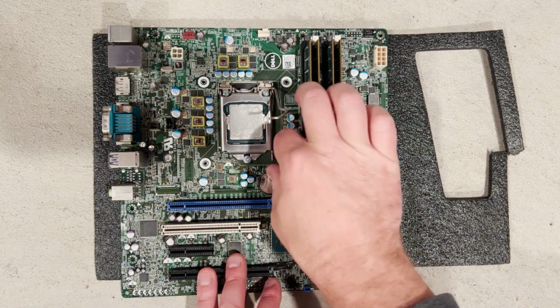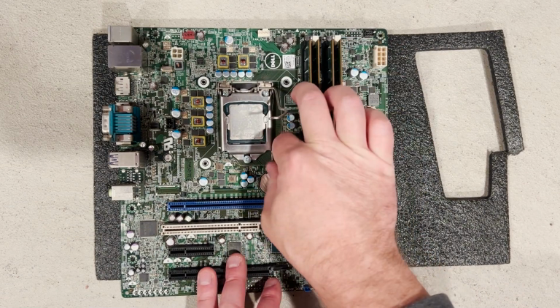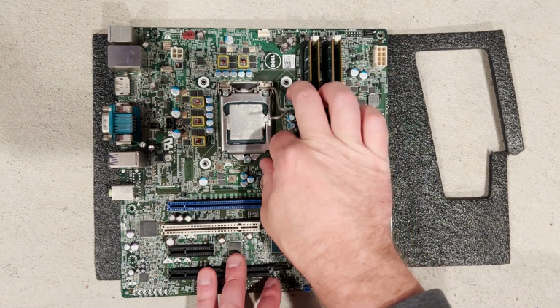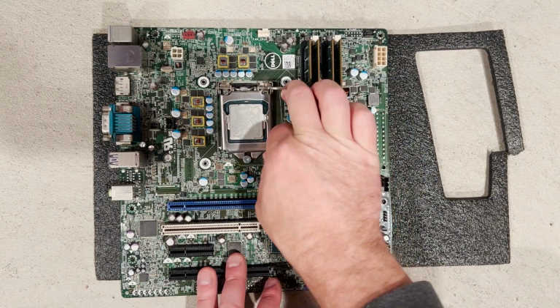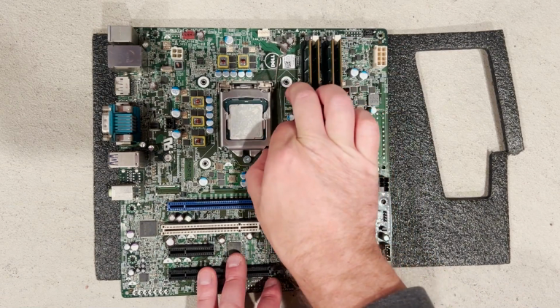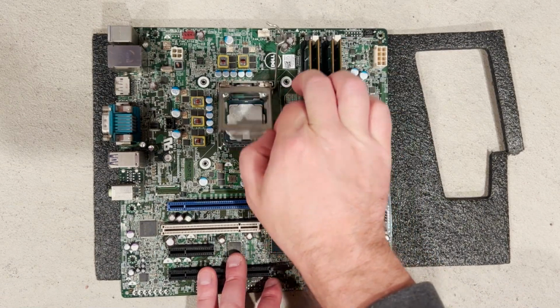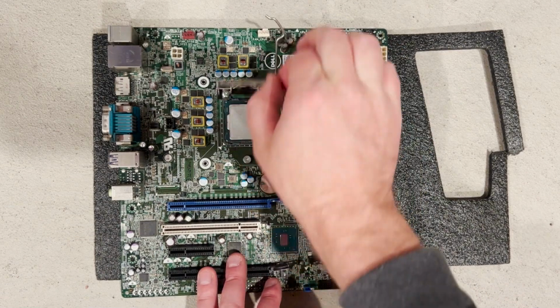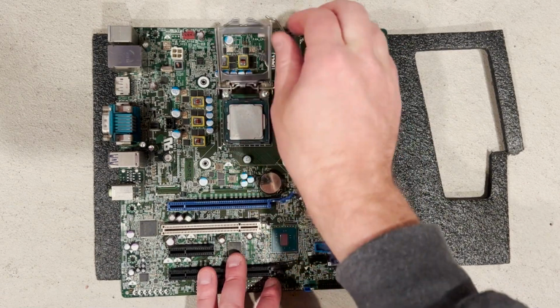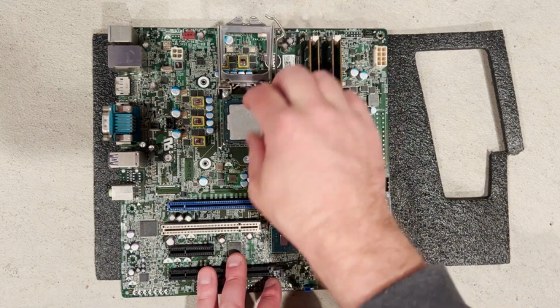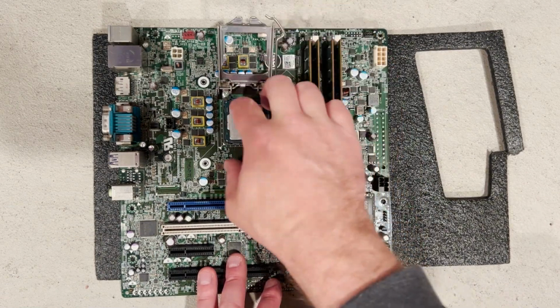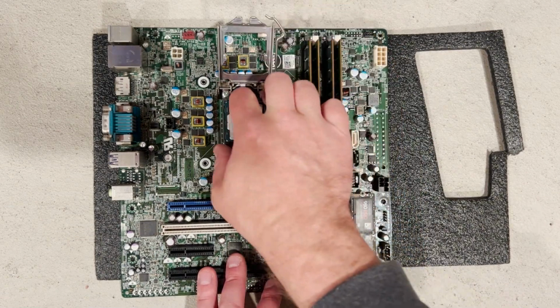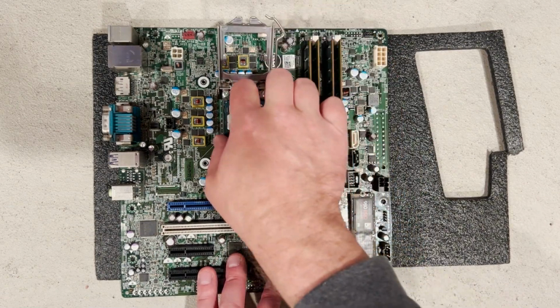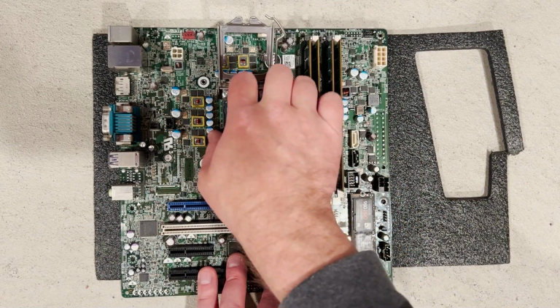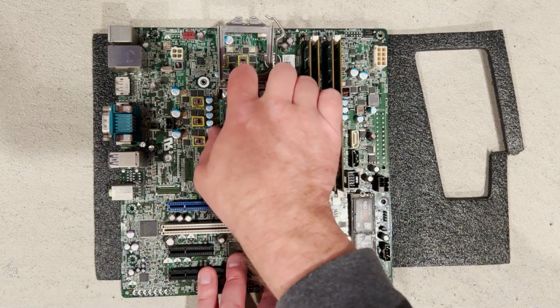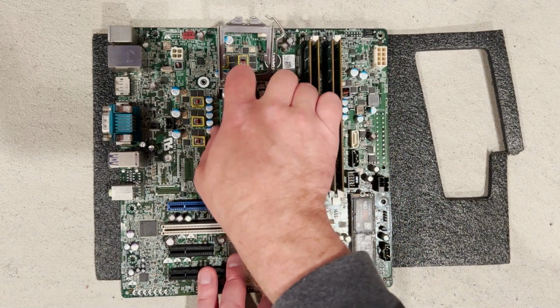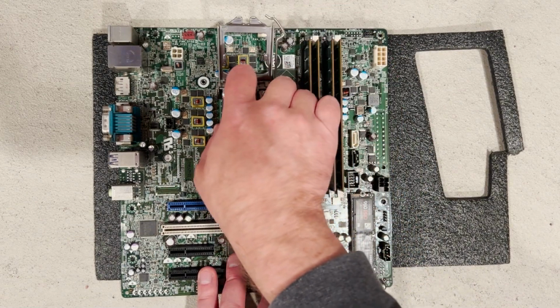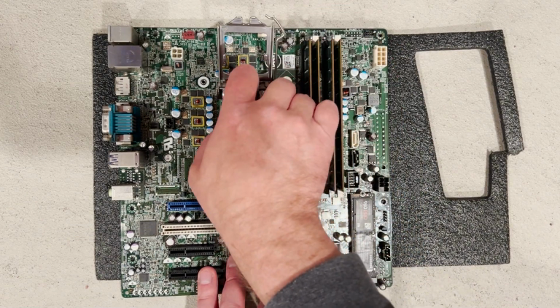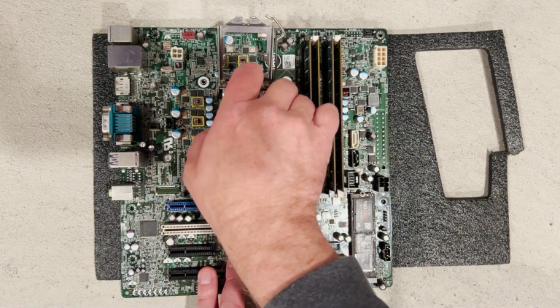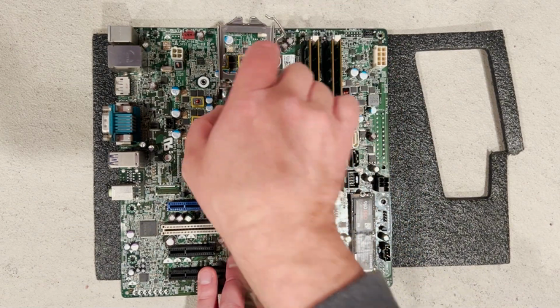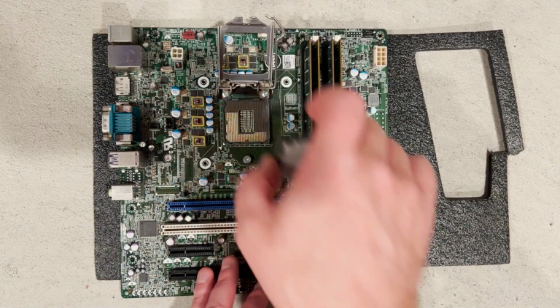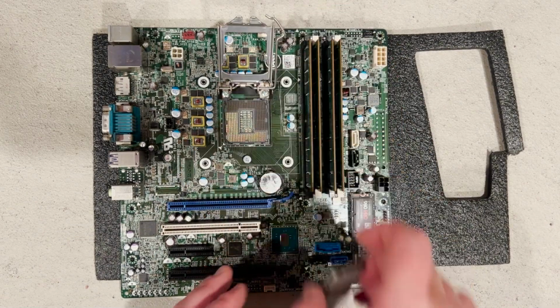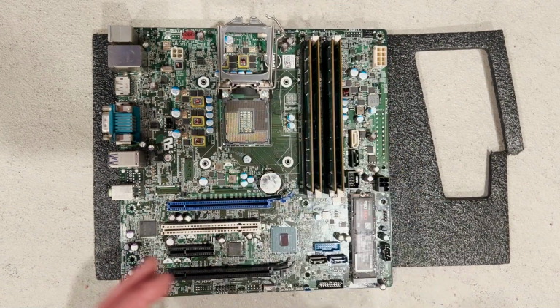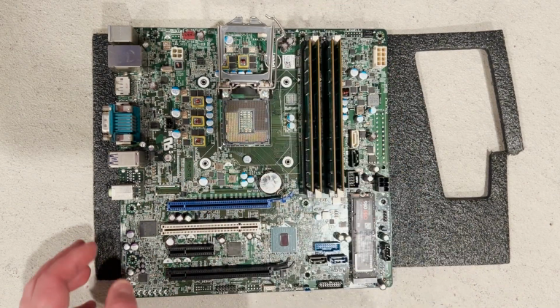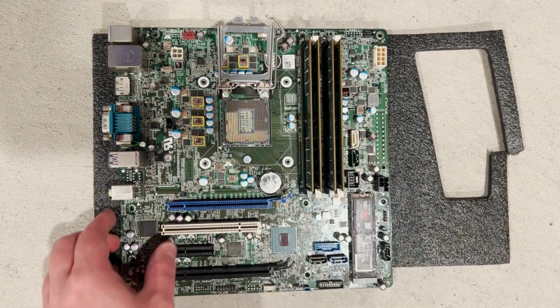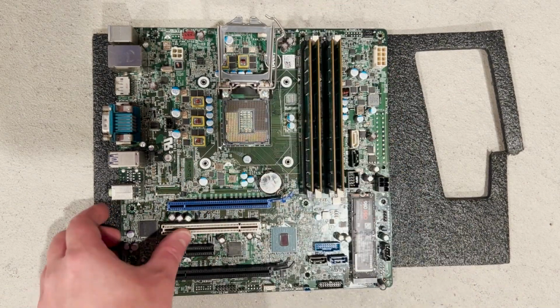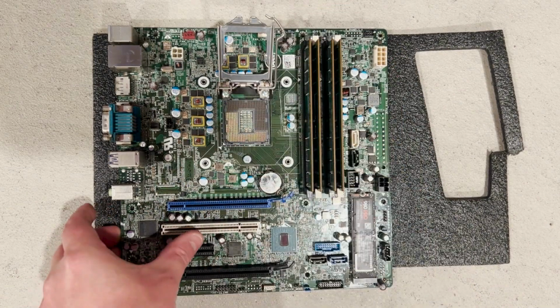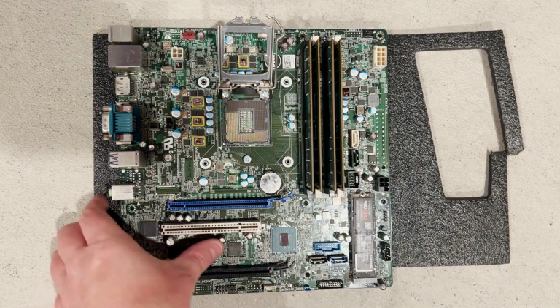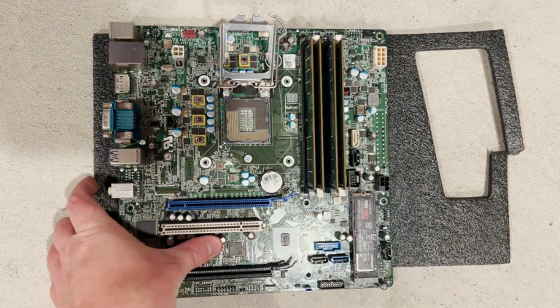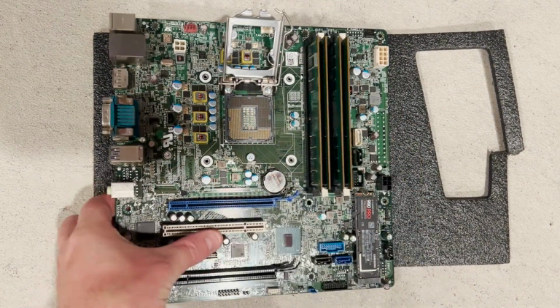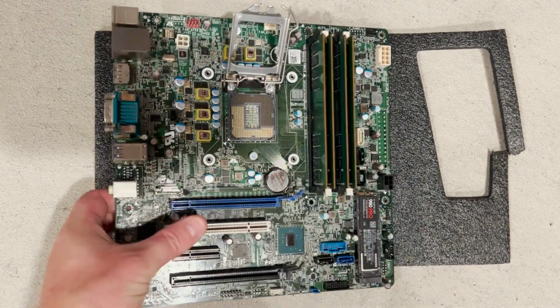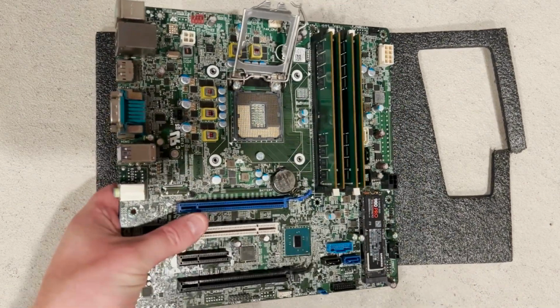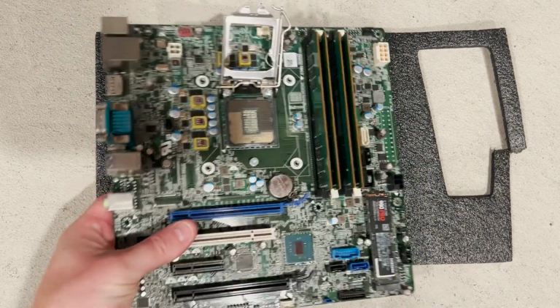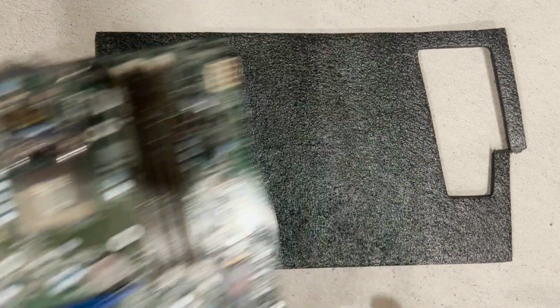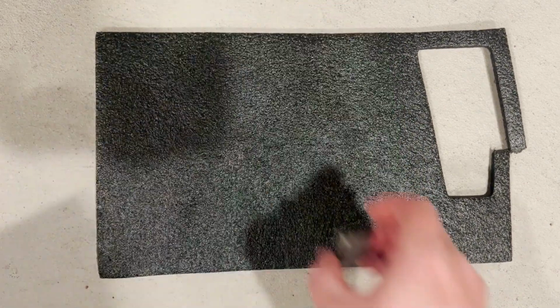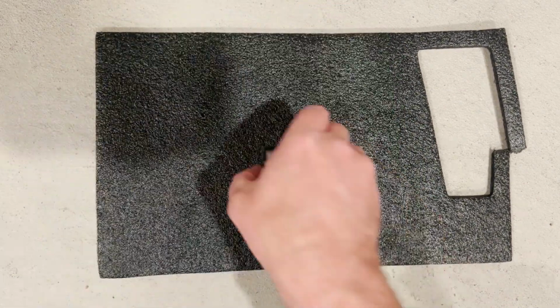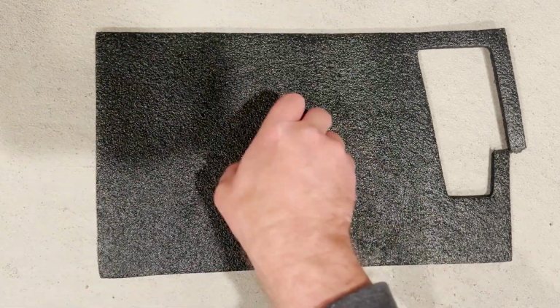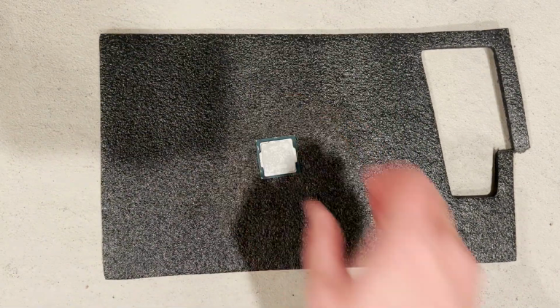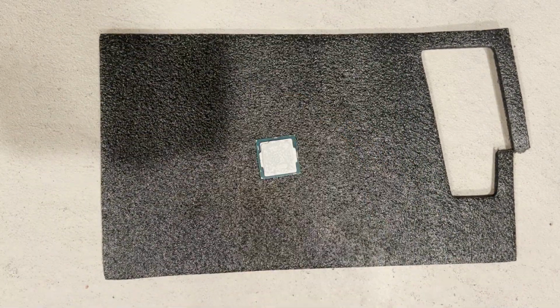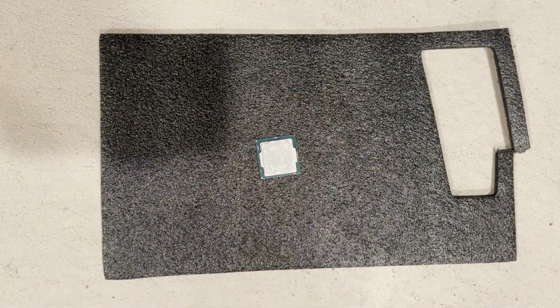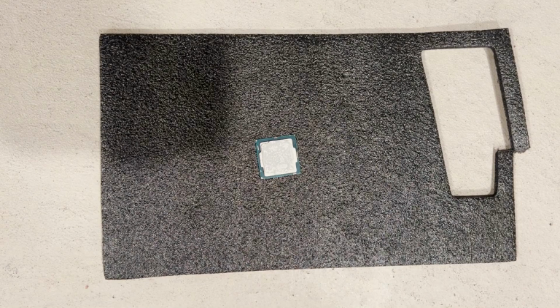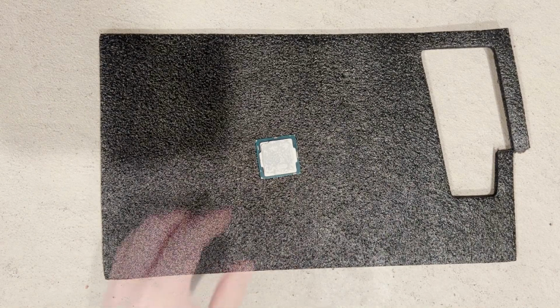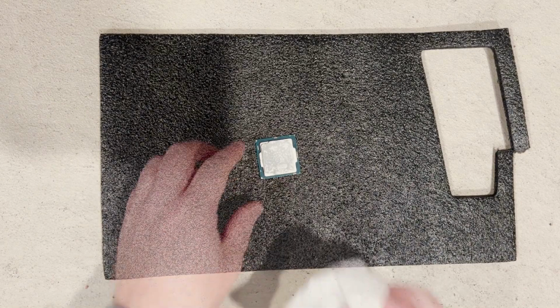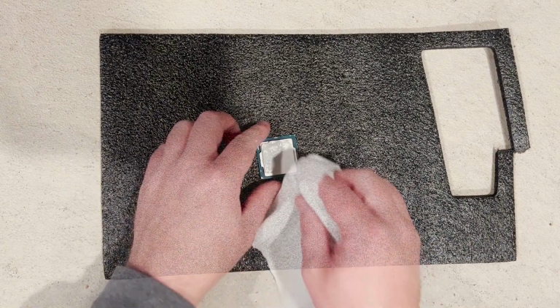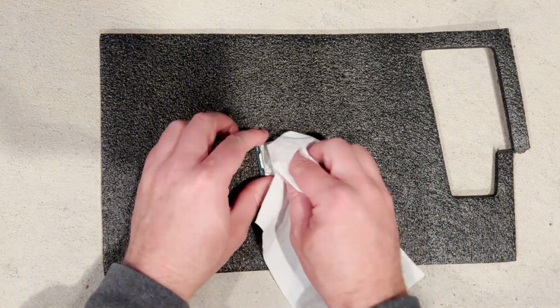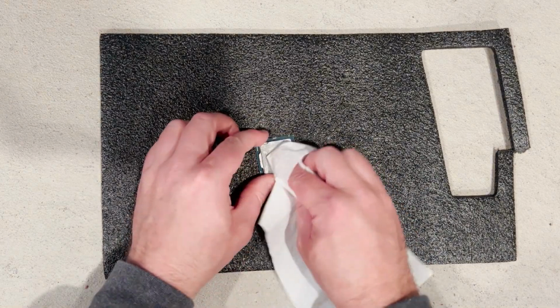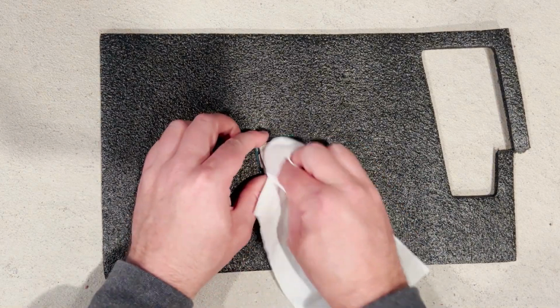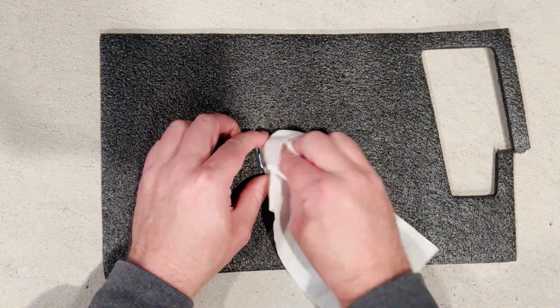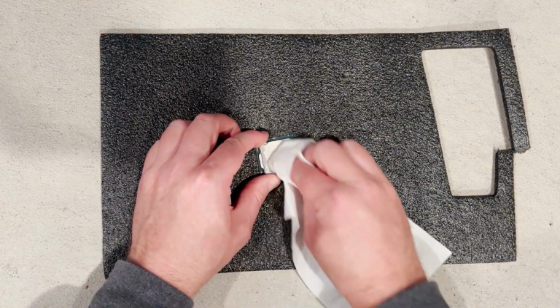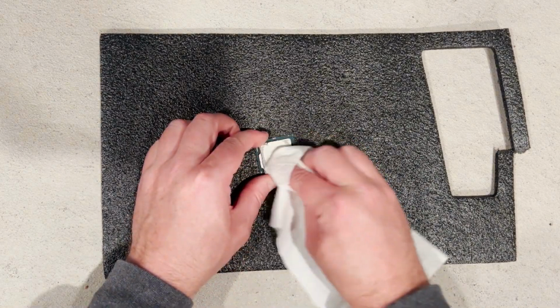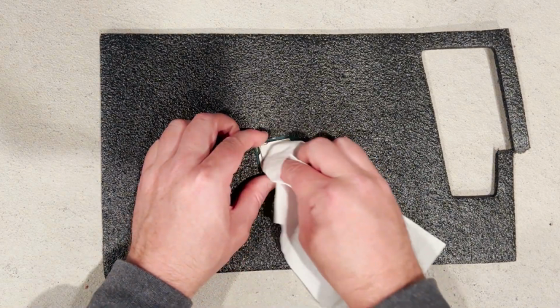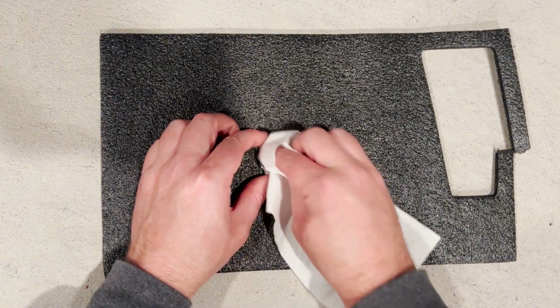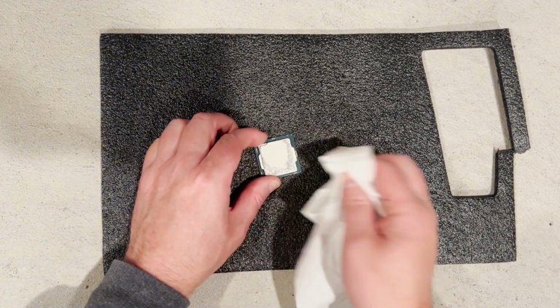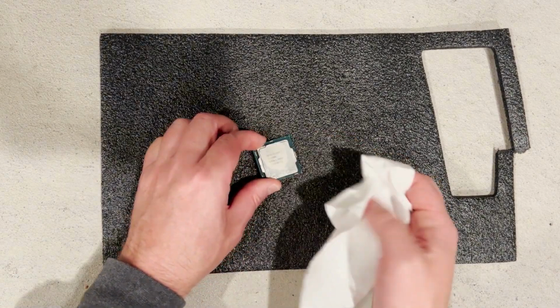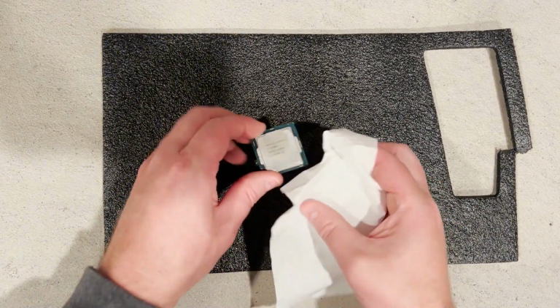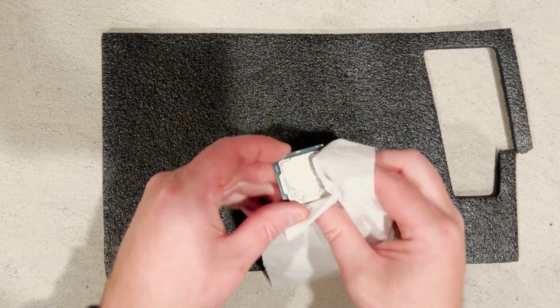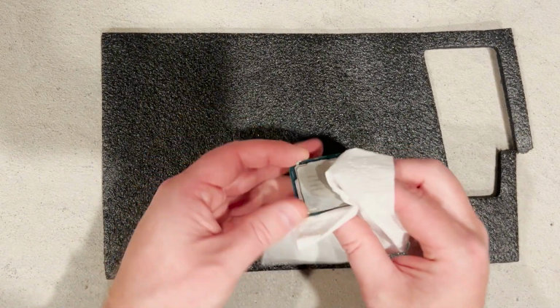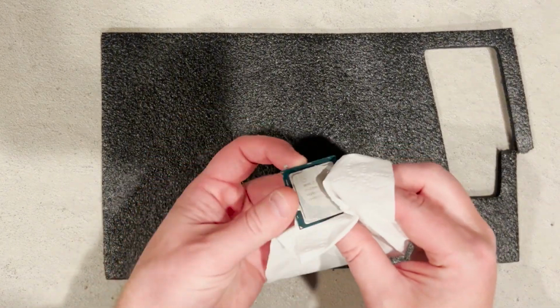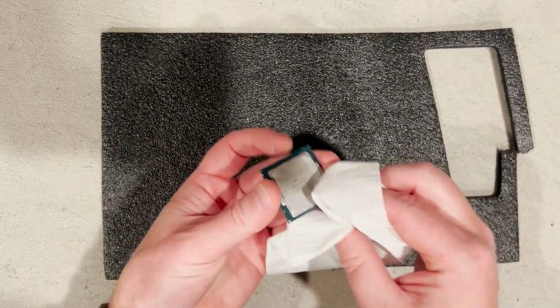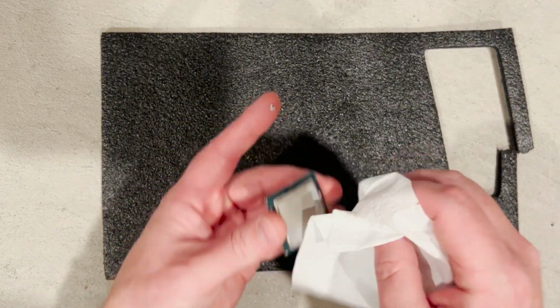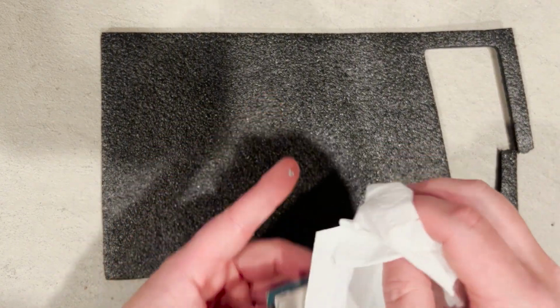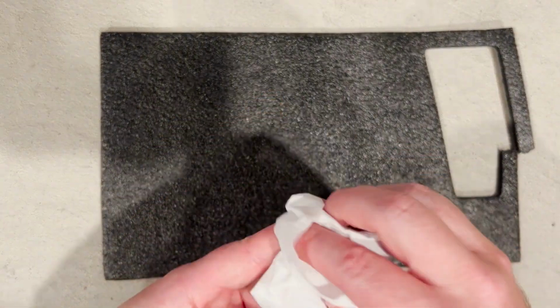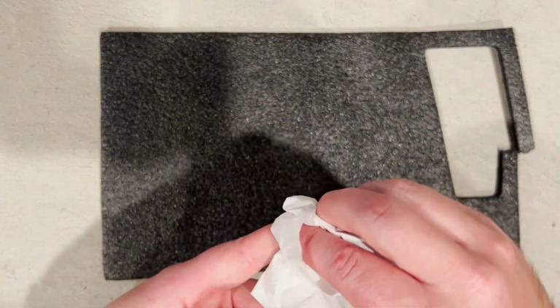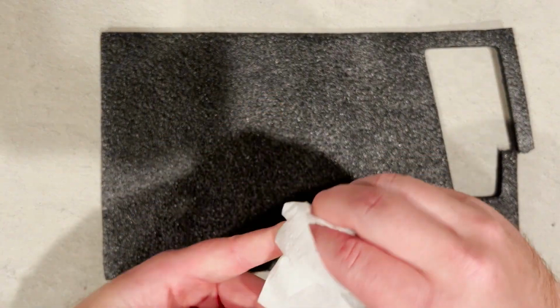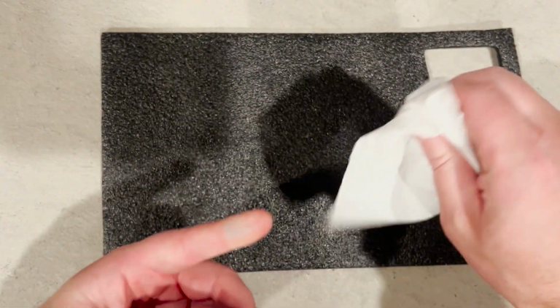Before we attach the backplate hardware to the system board, we are going to remove the processor to clean out the old heat paste.